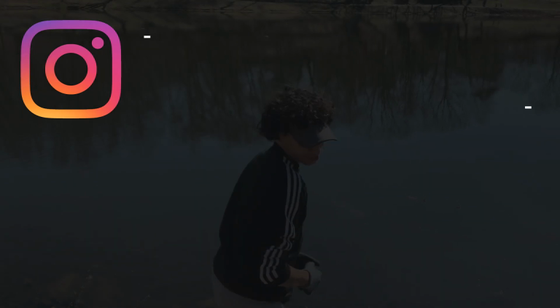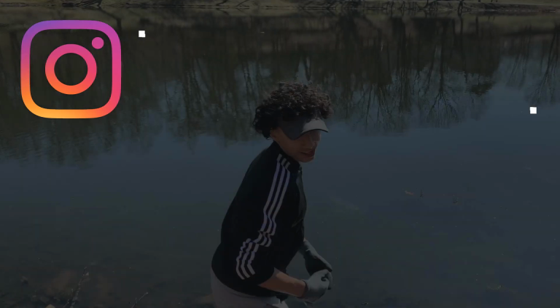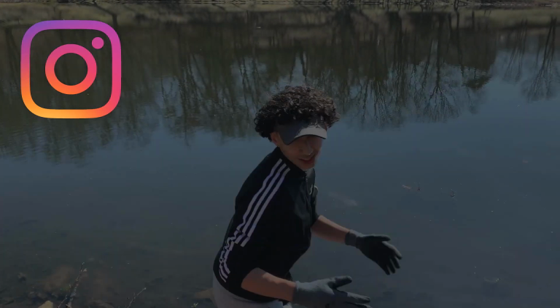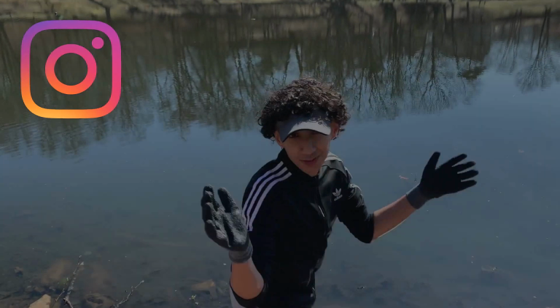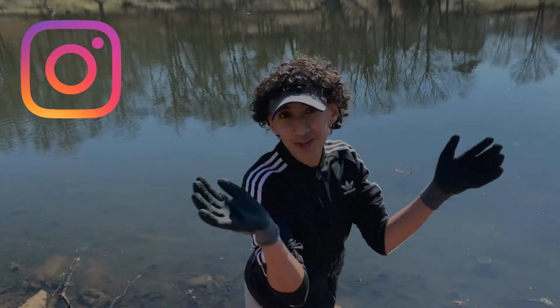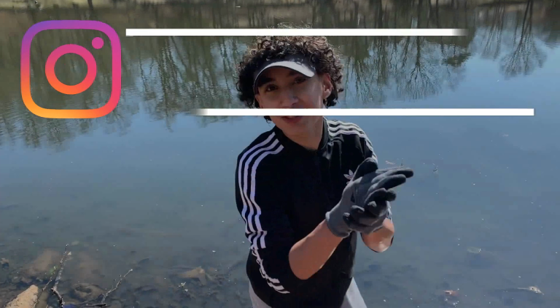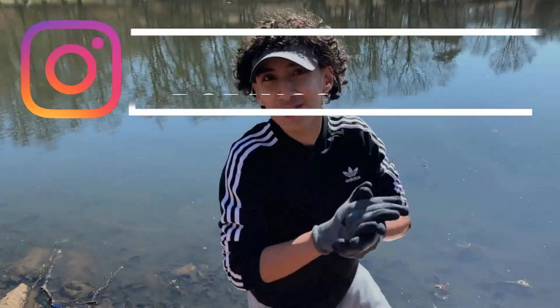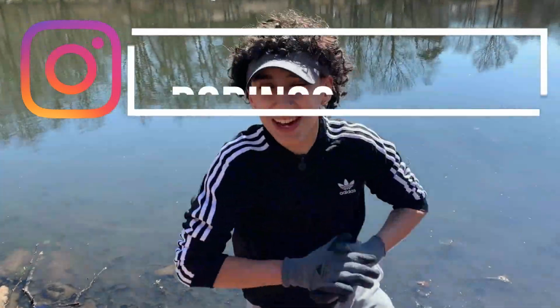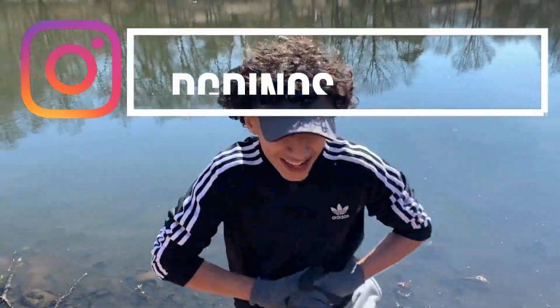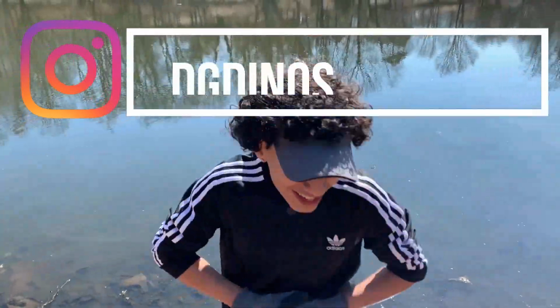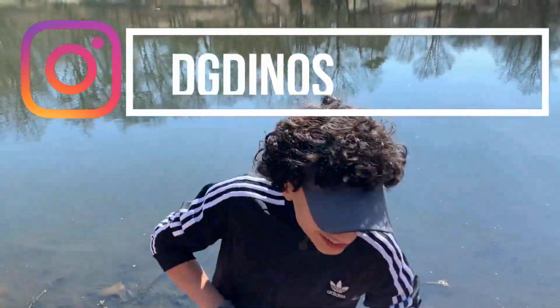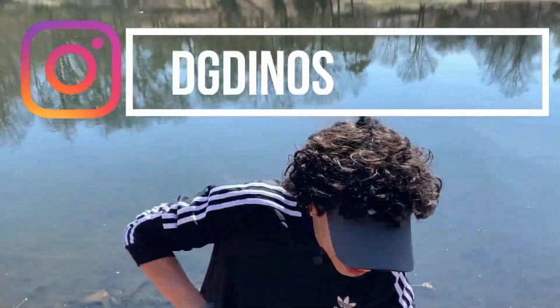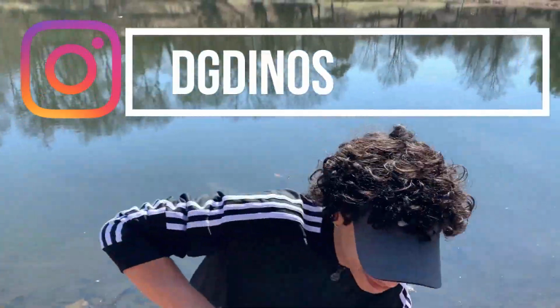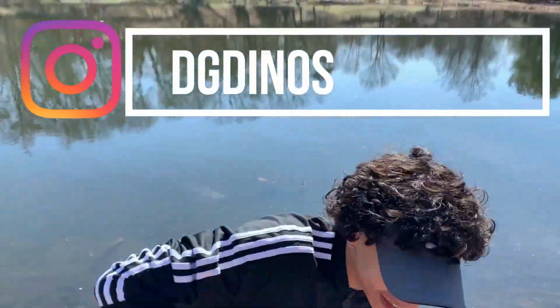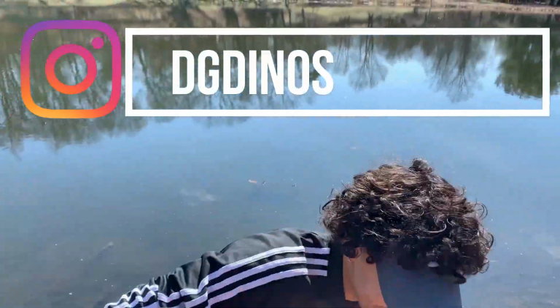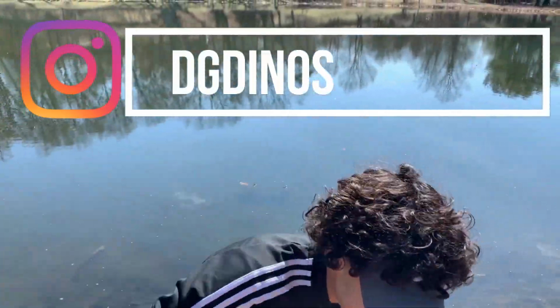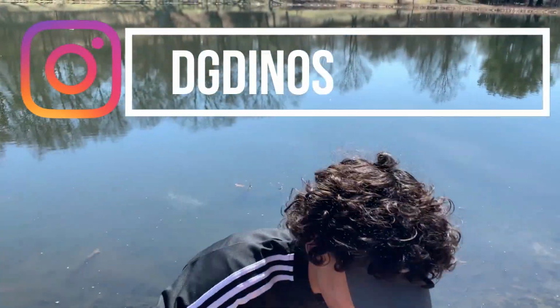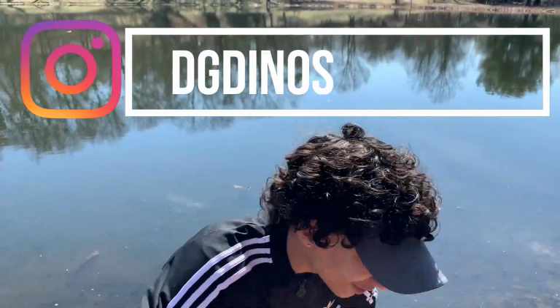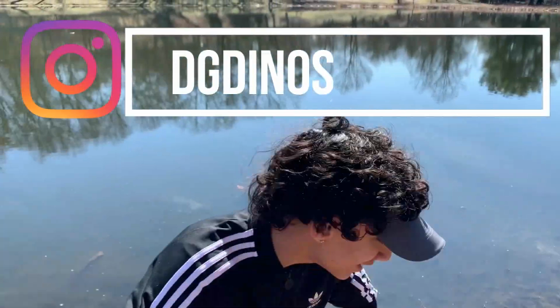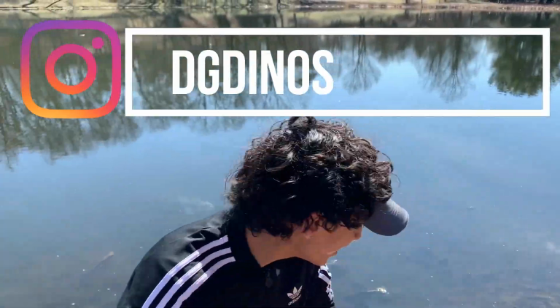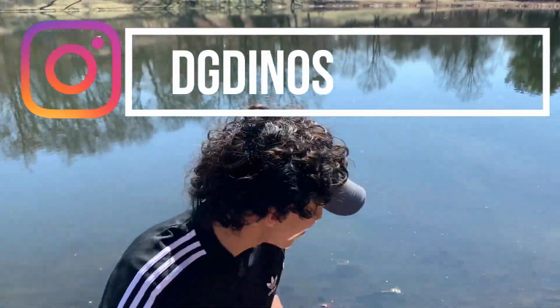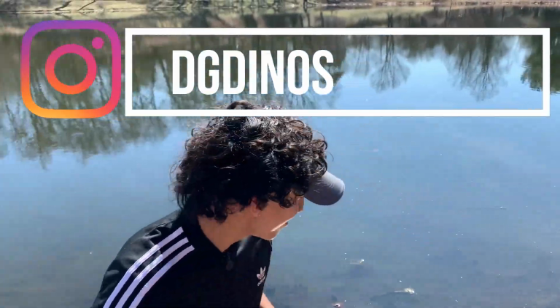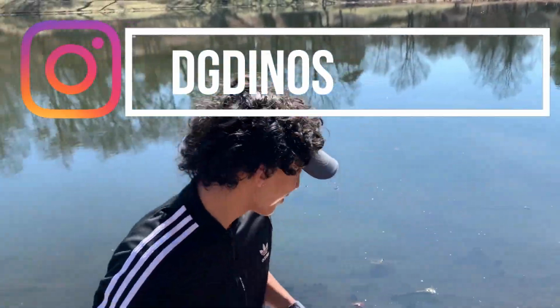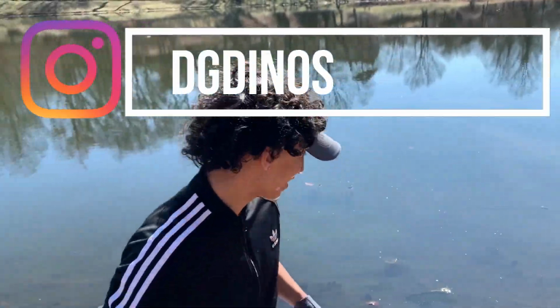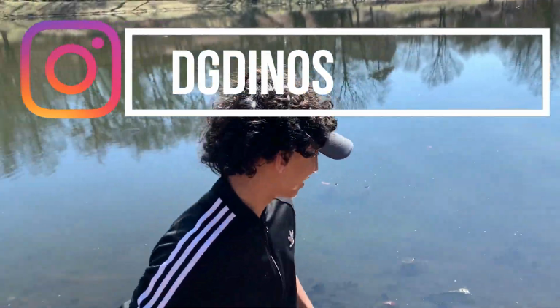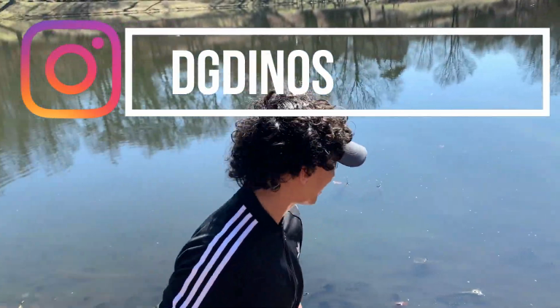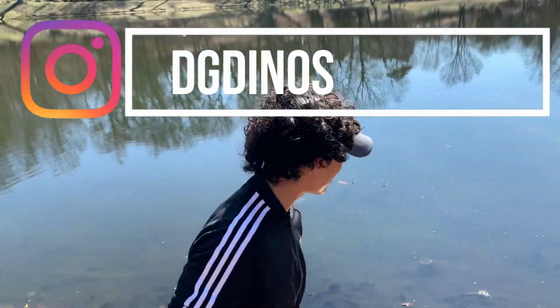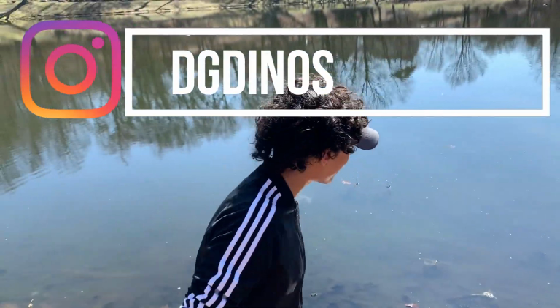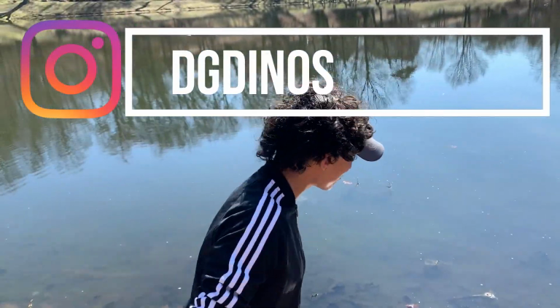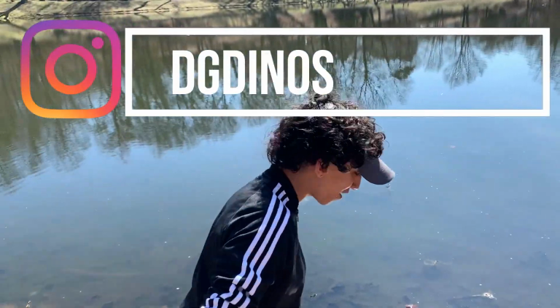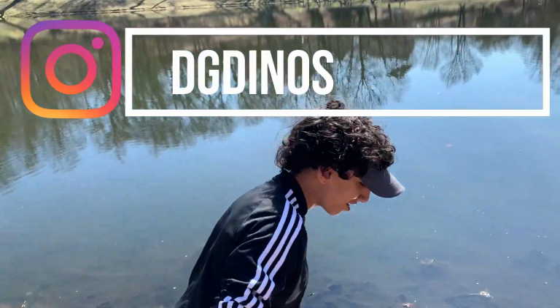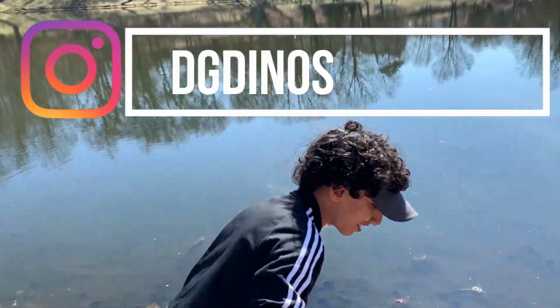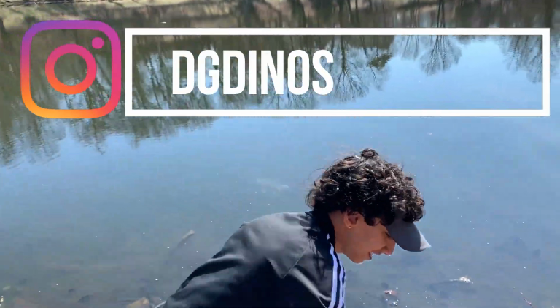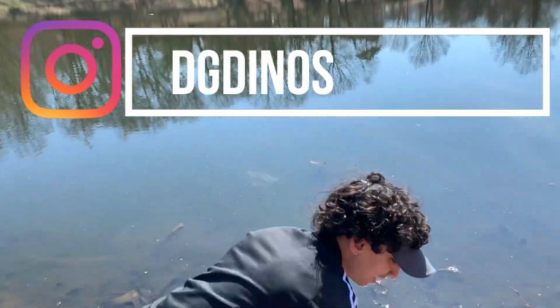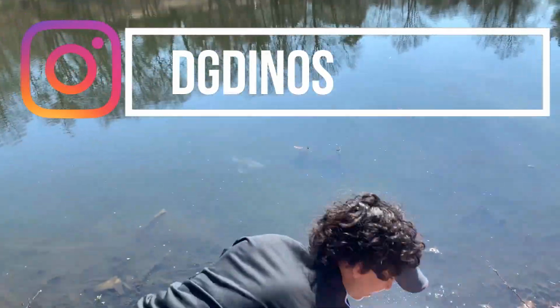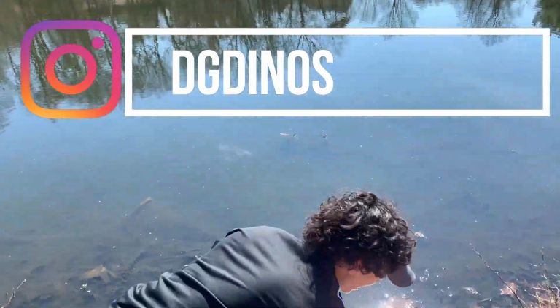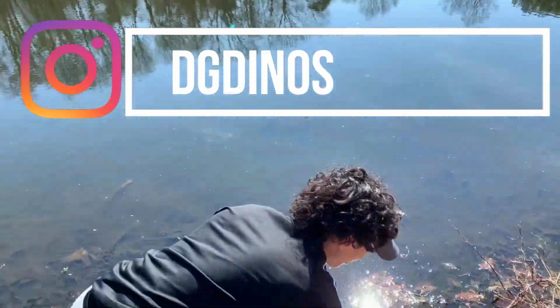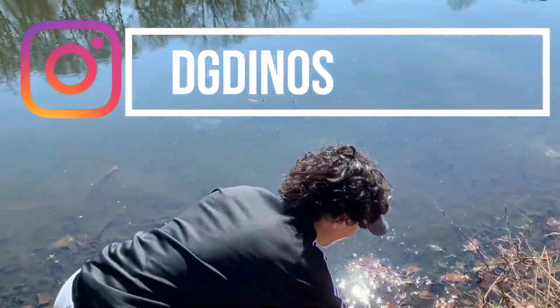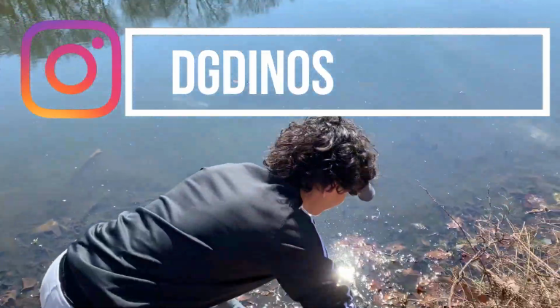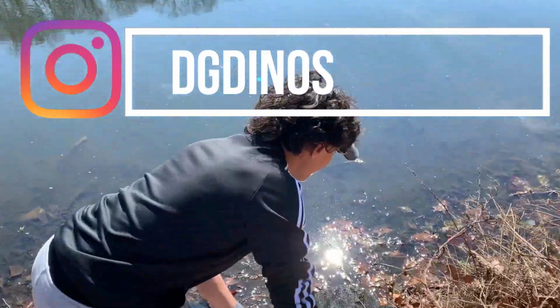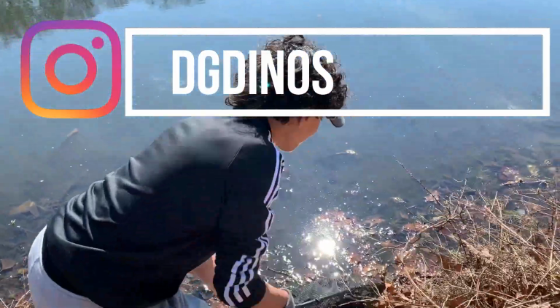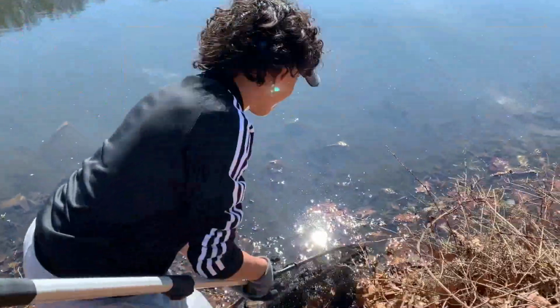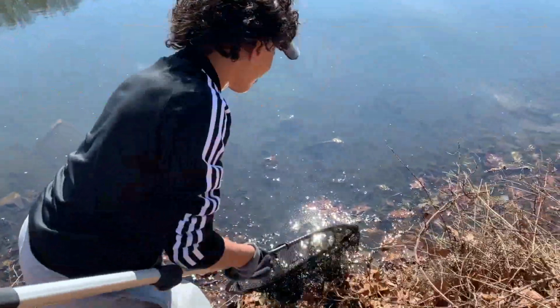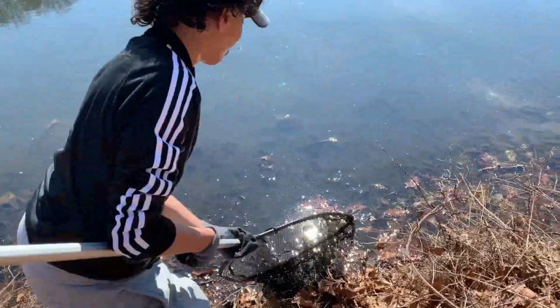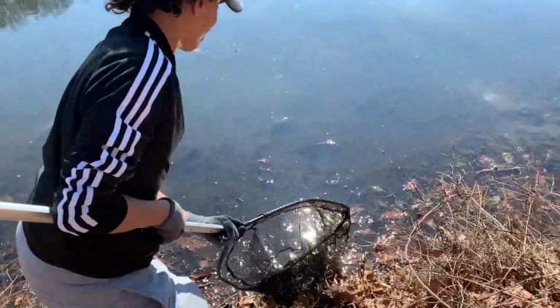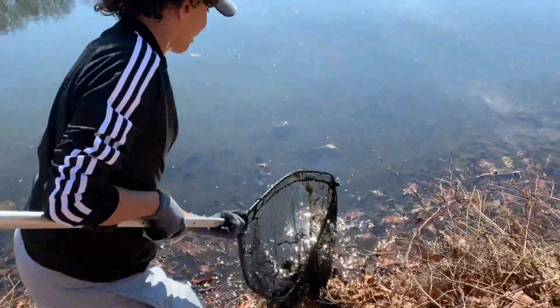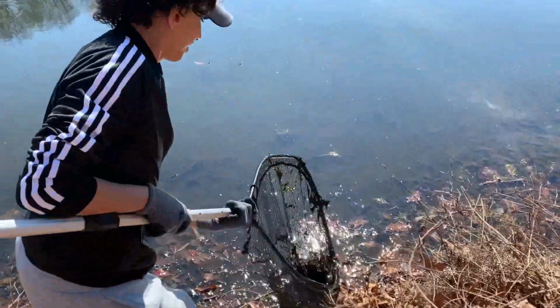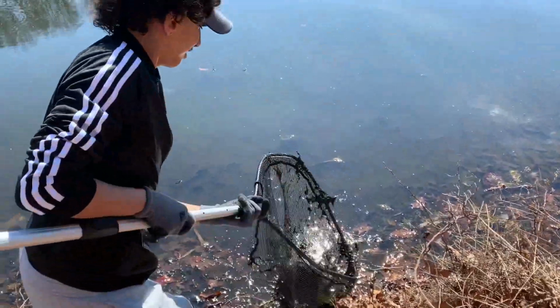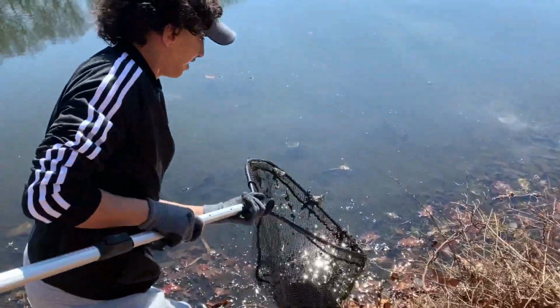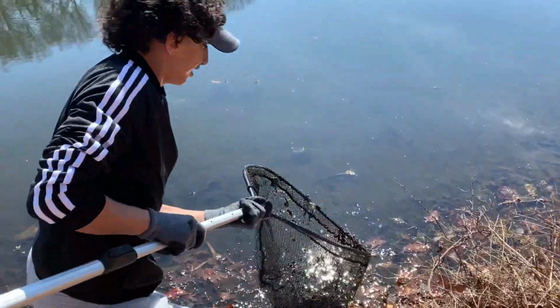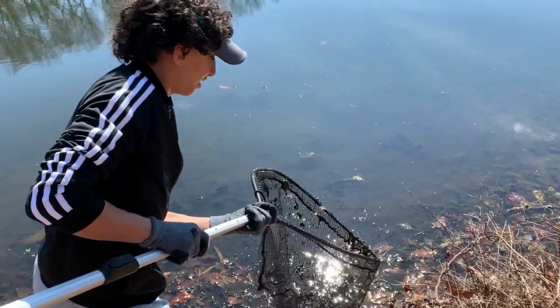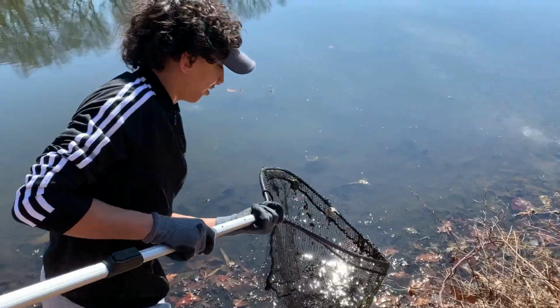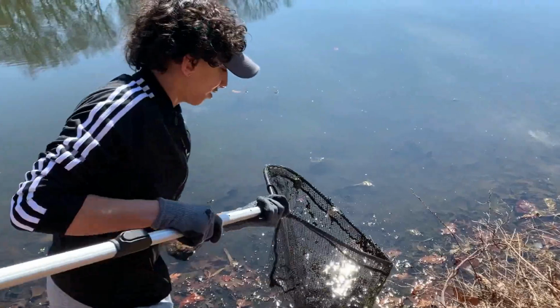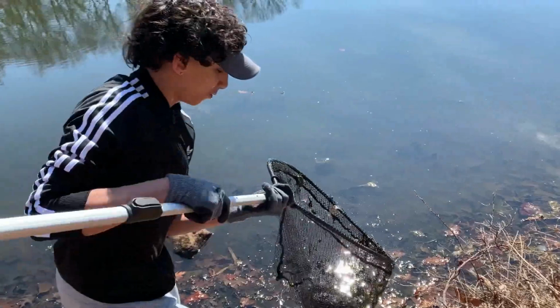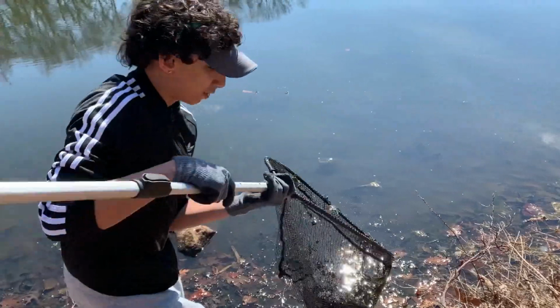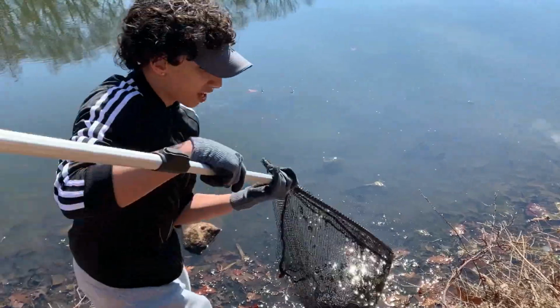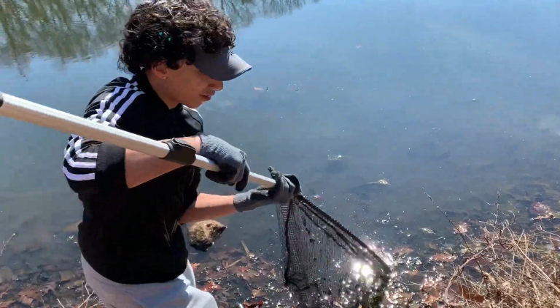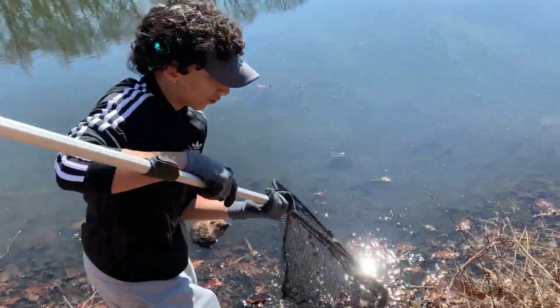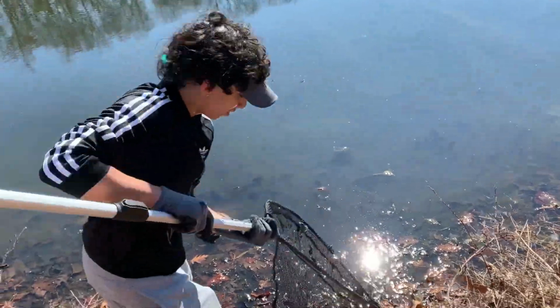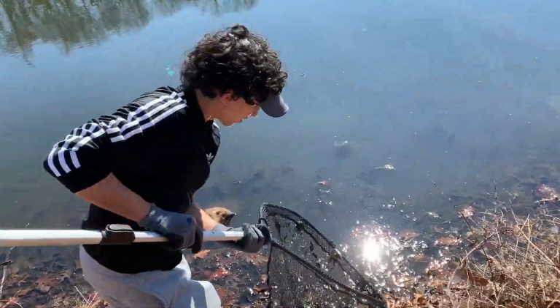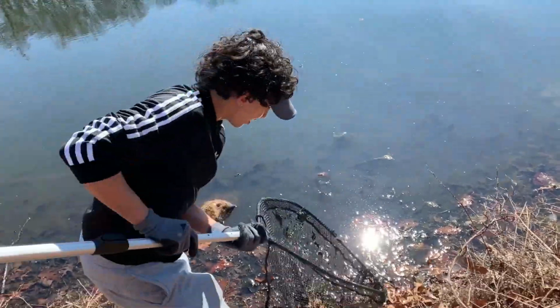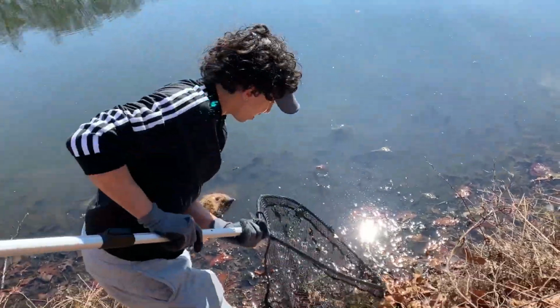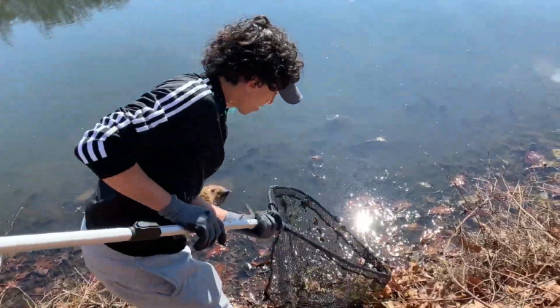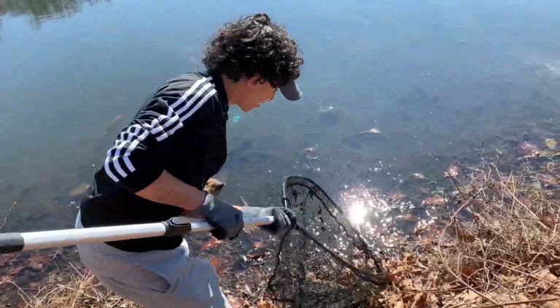All right, so what's going on guys, back here with another video. Today we're at the park and we're catching some turtles, and we have one right here.